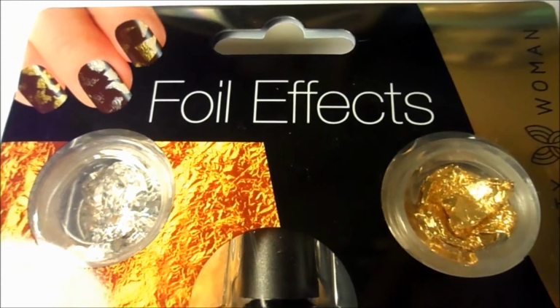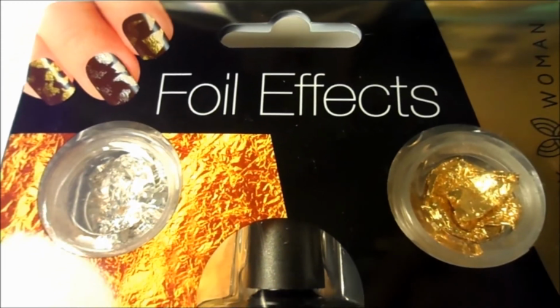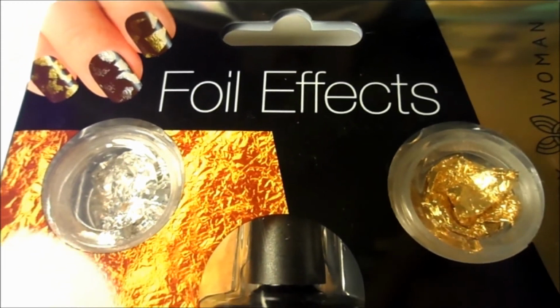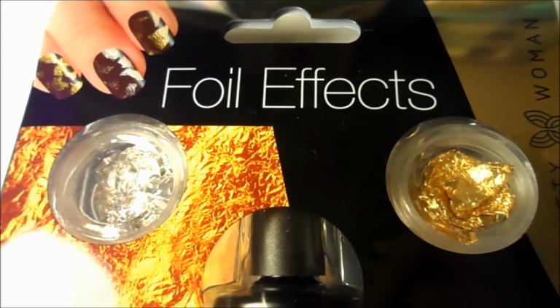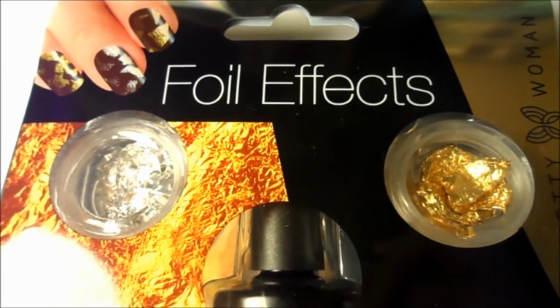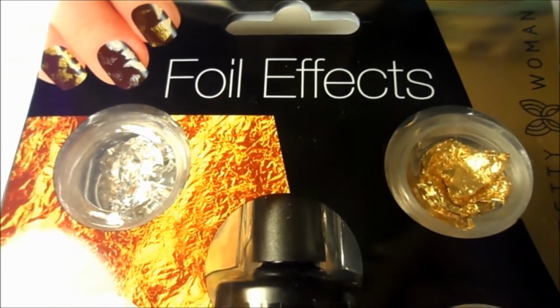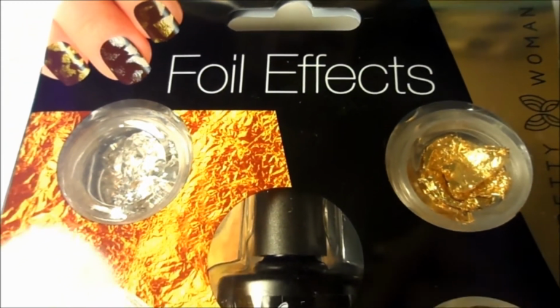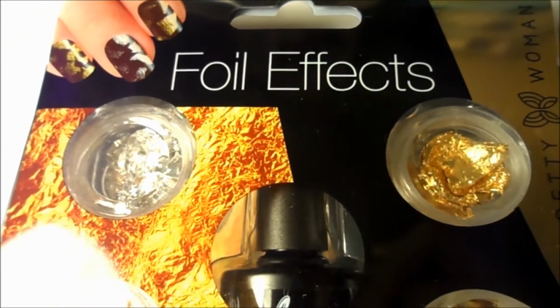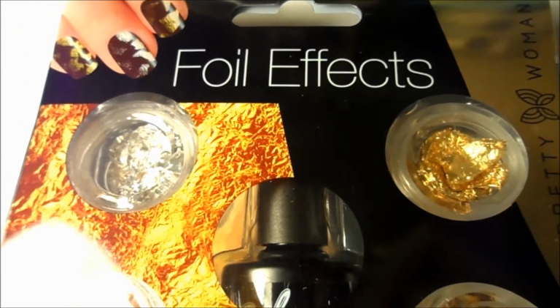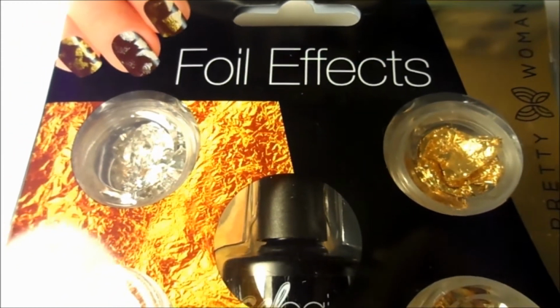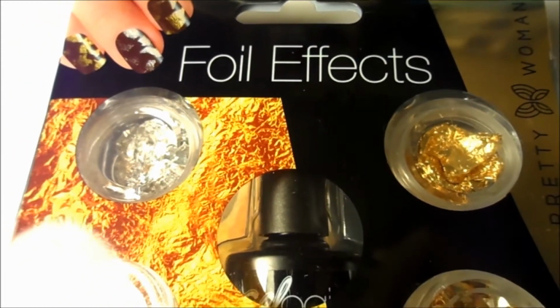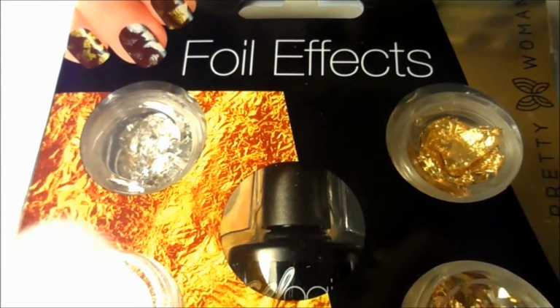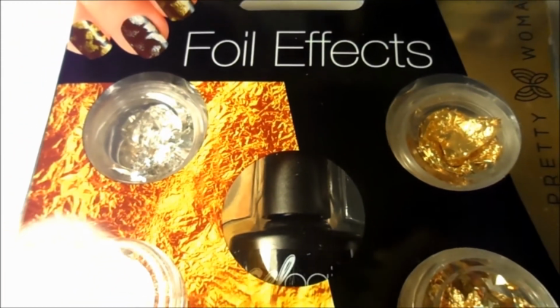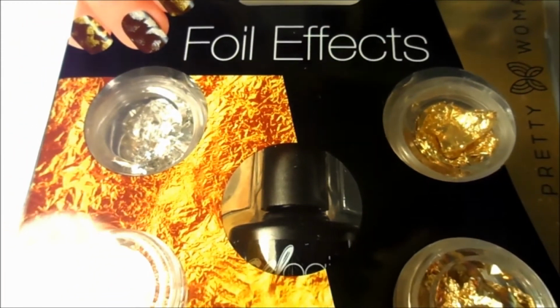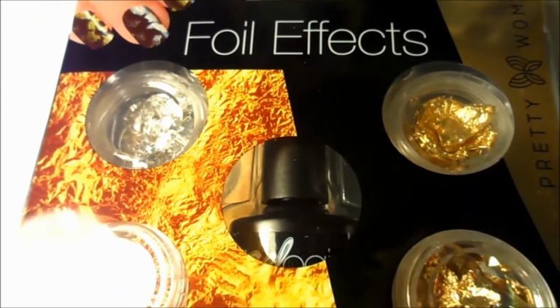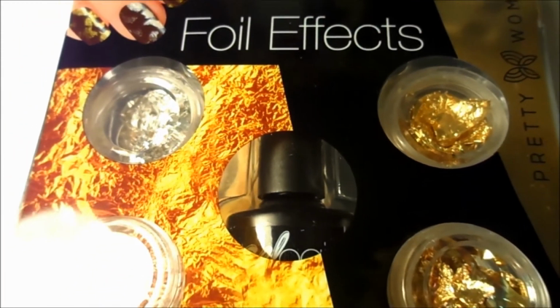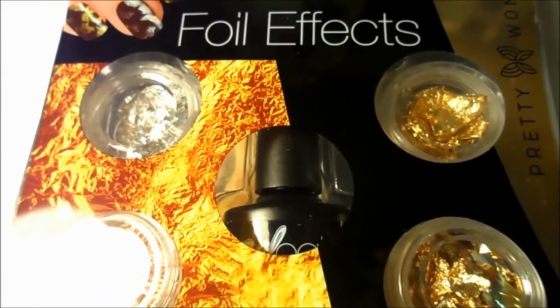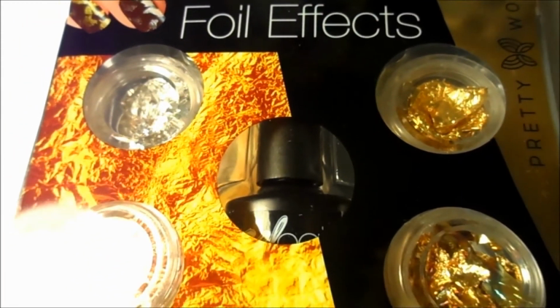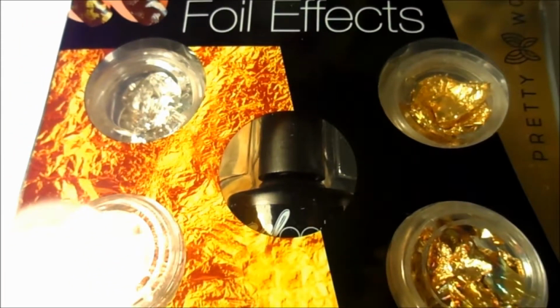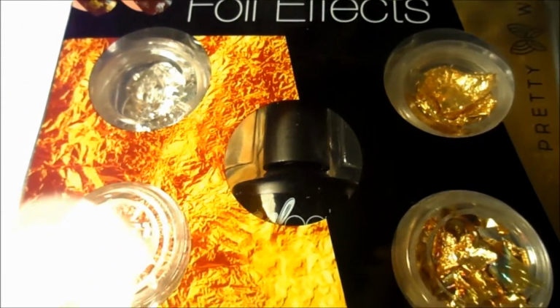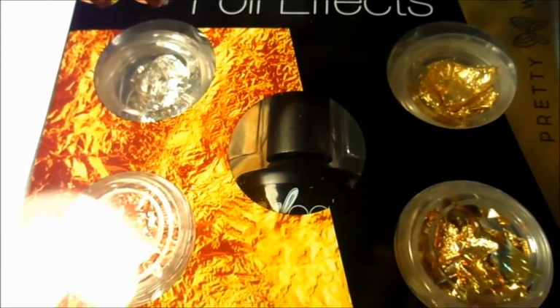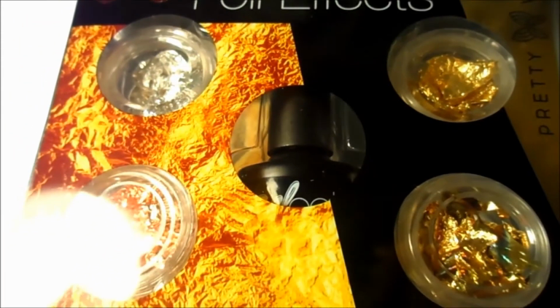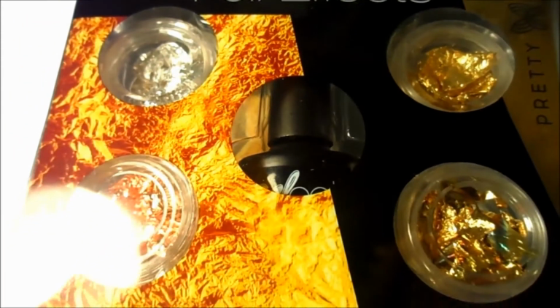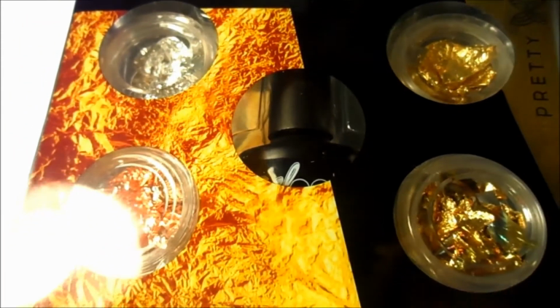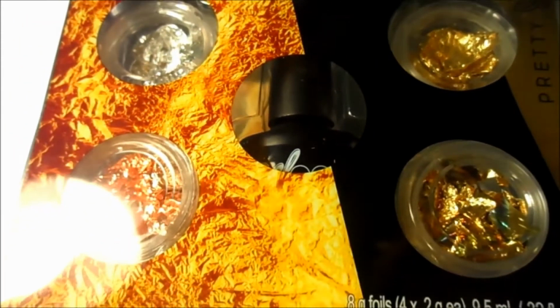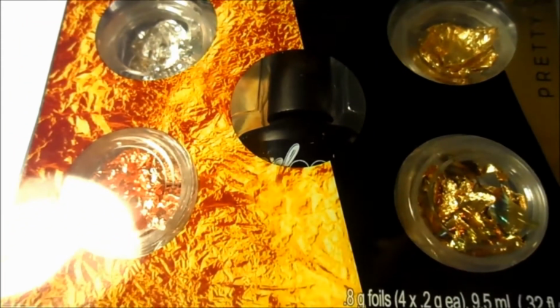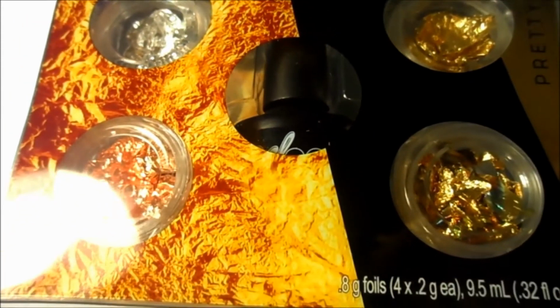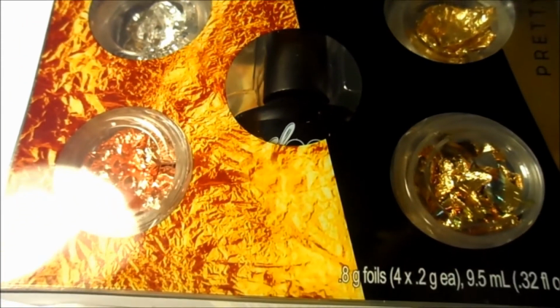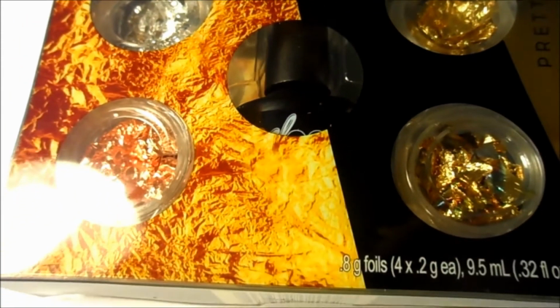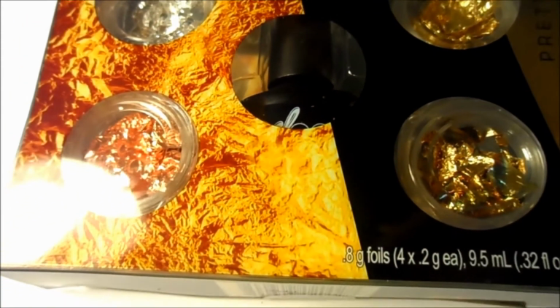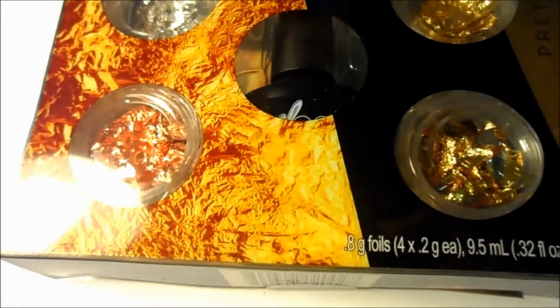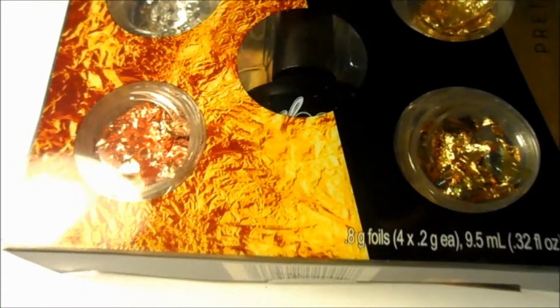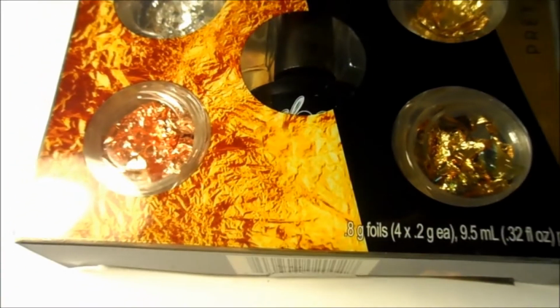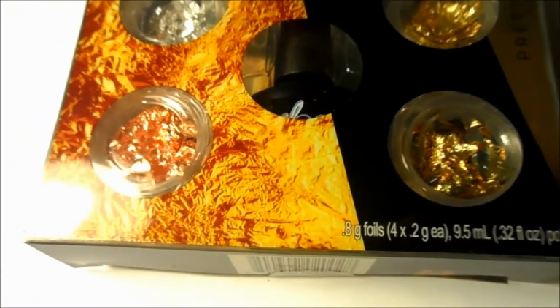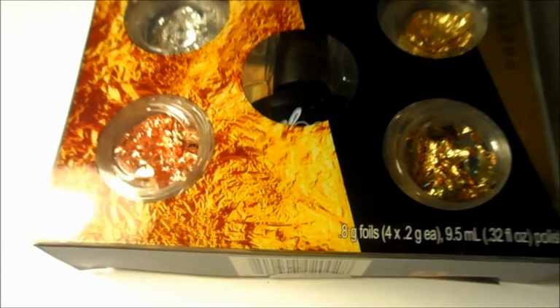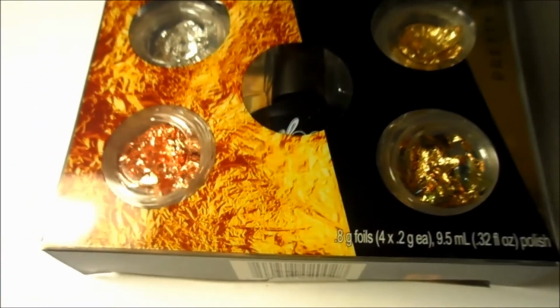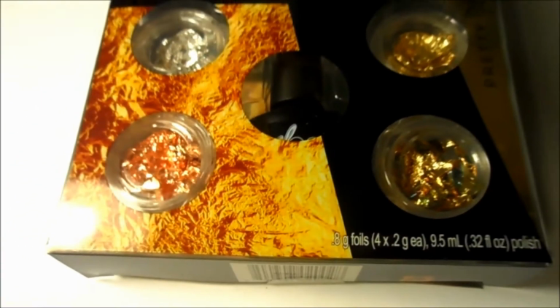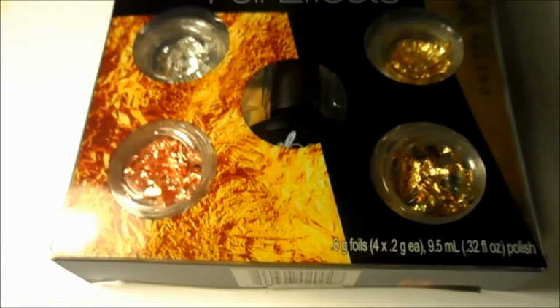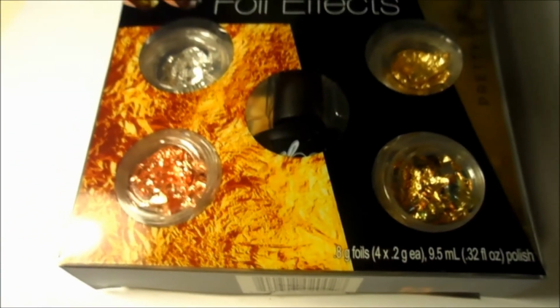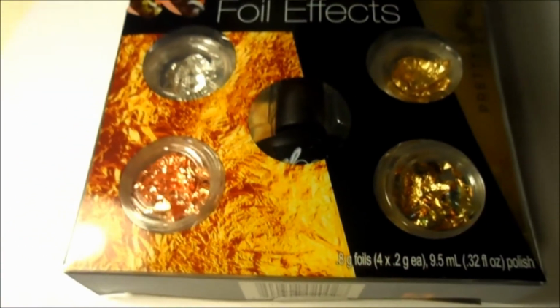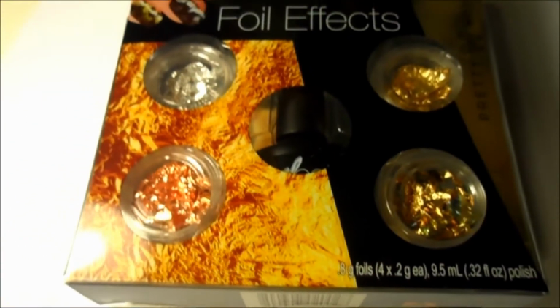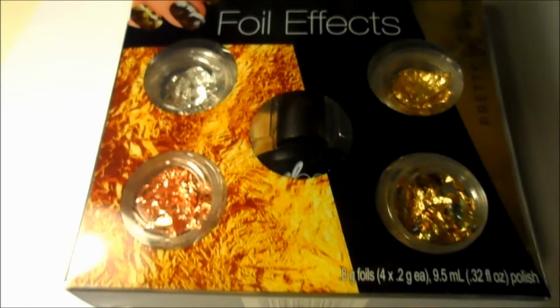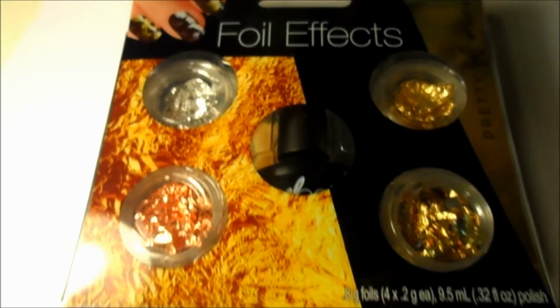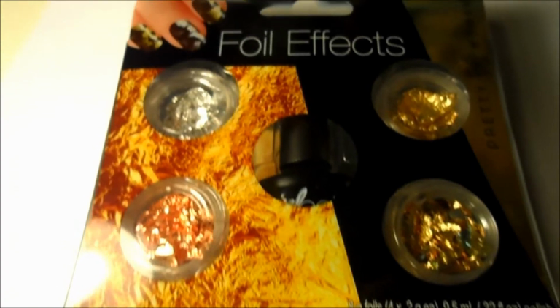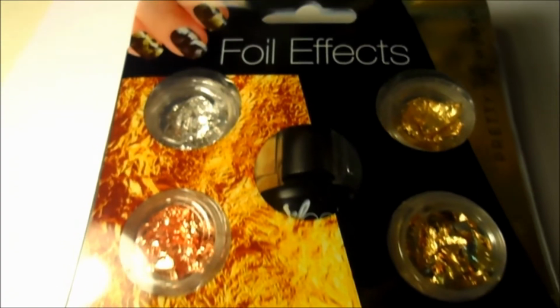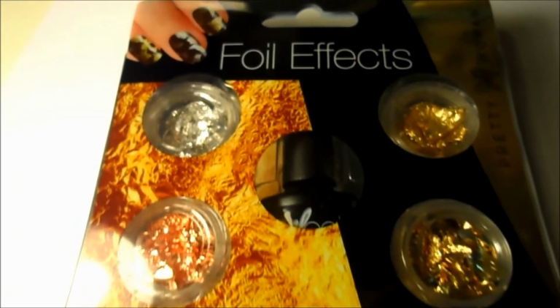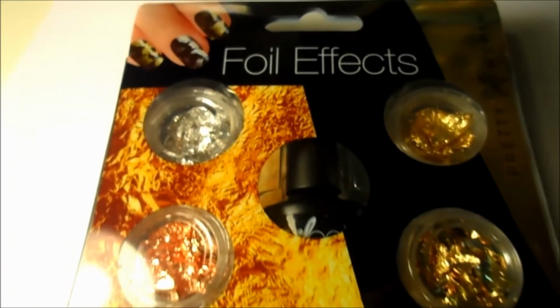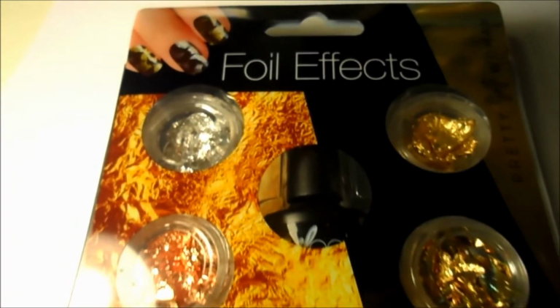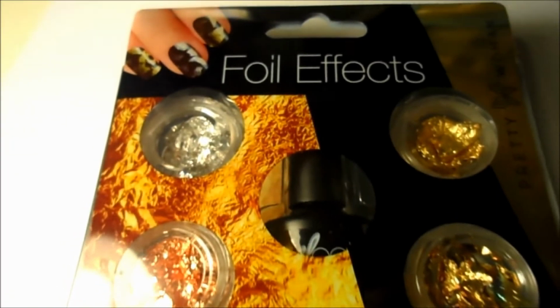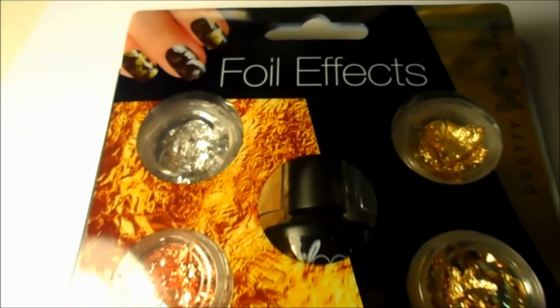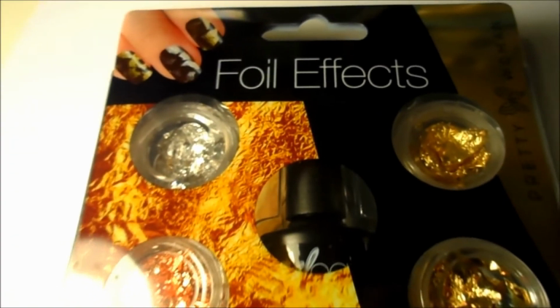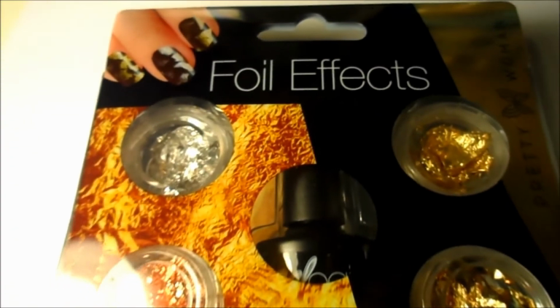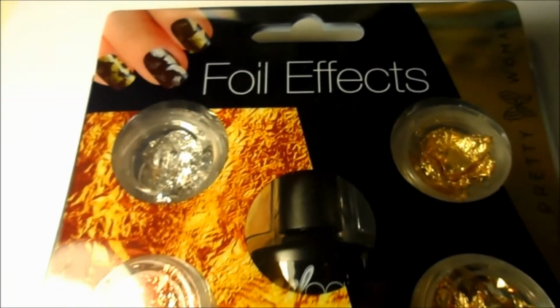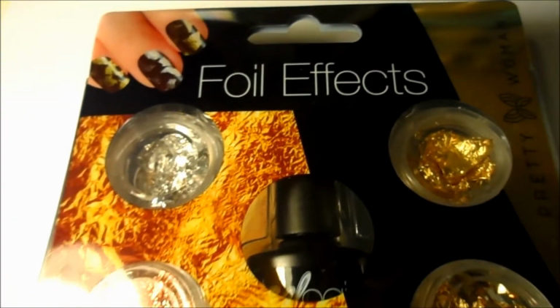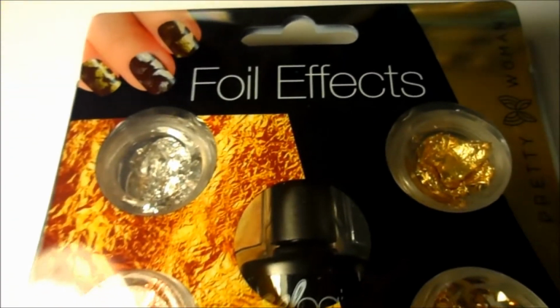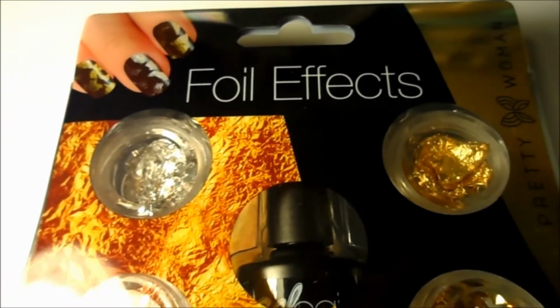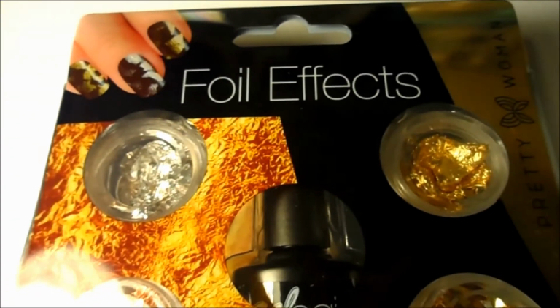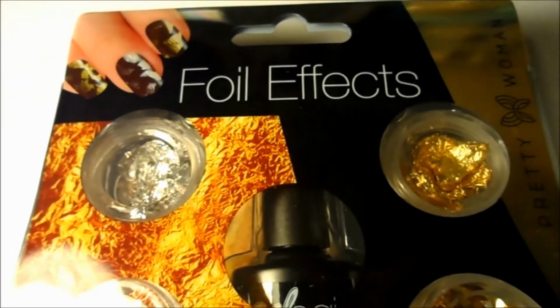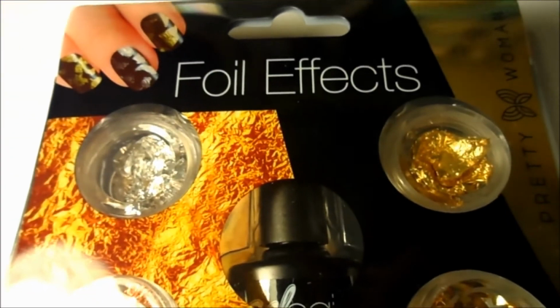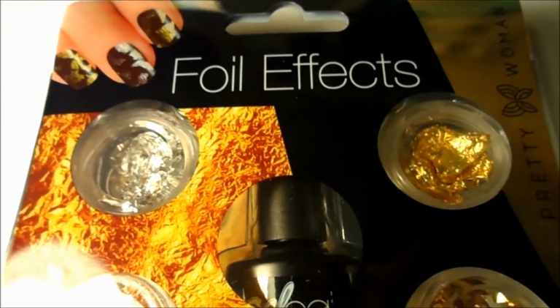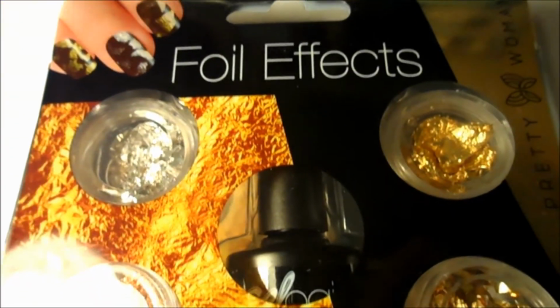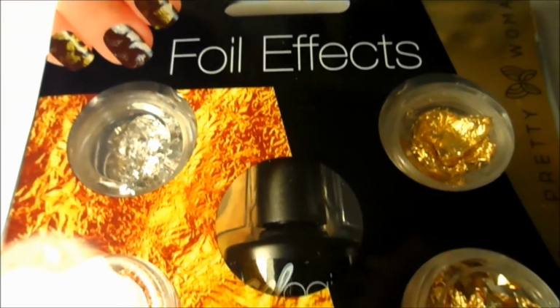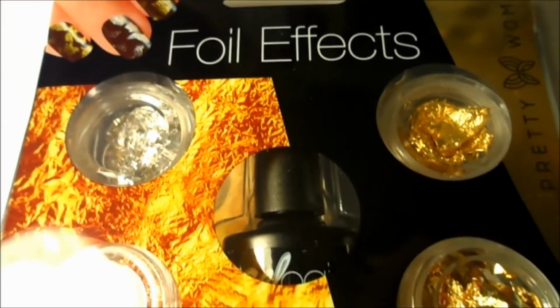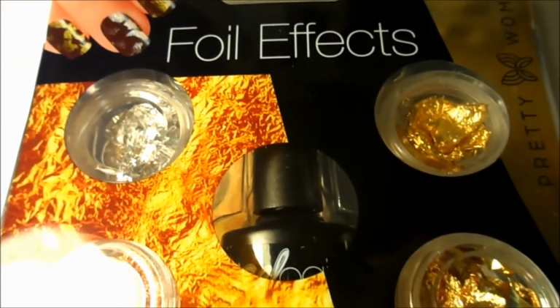Hey everyone, today I'm going to show you this nail art which is so unique and so cool. It's from Pretty Woman and it is the Foil Effects Nail Art Kit.